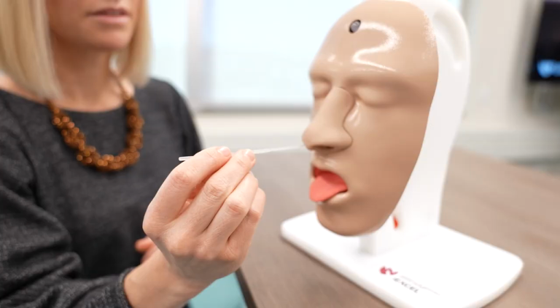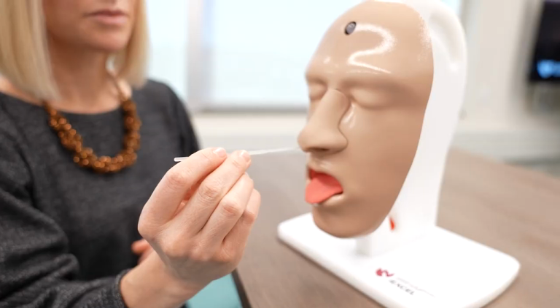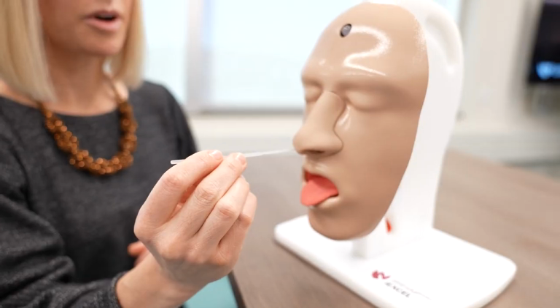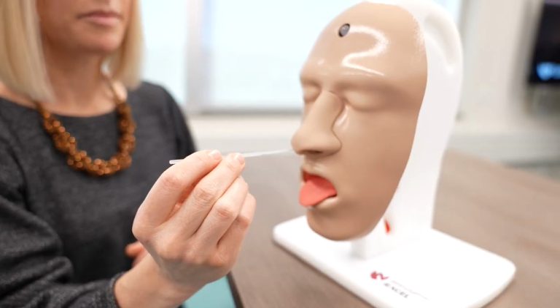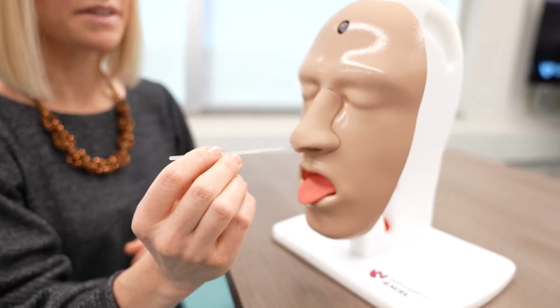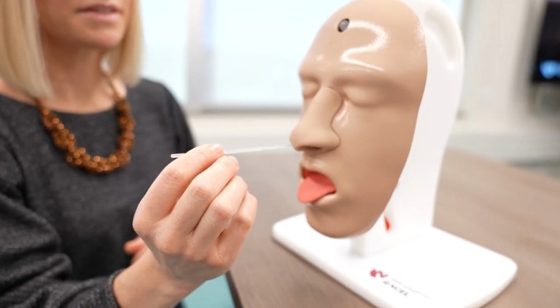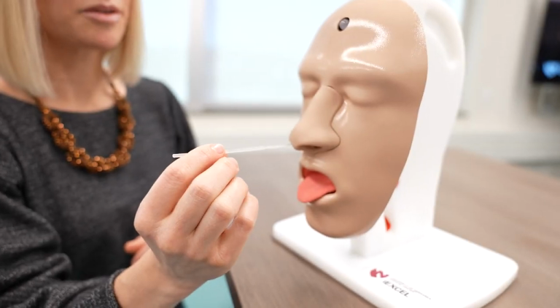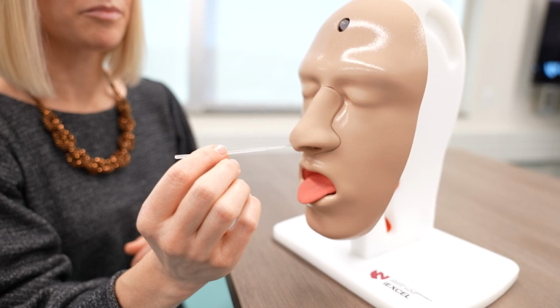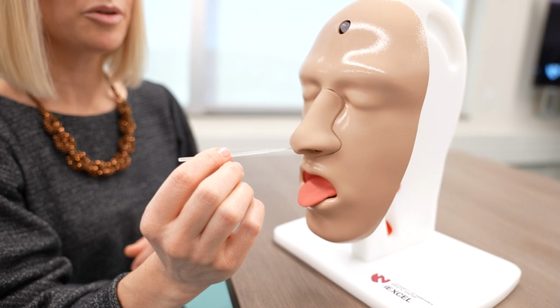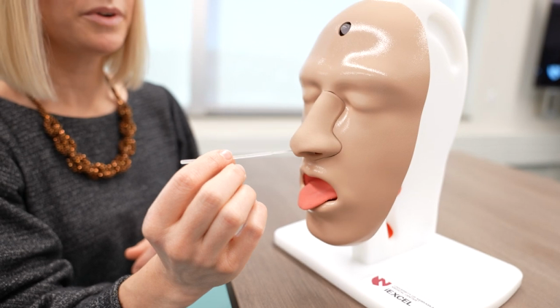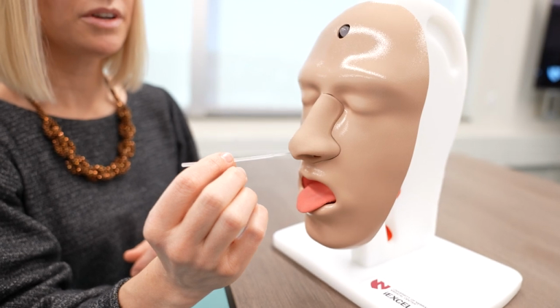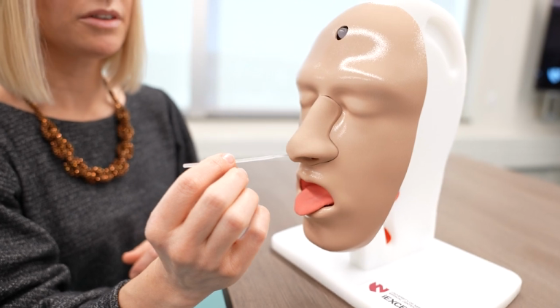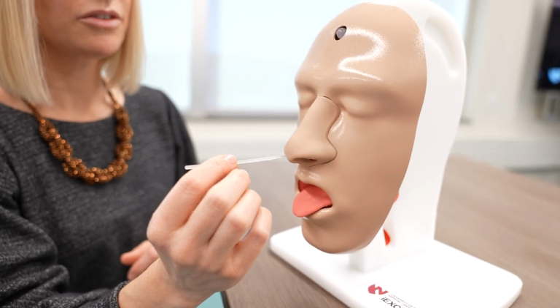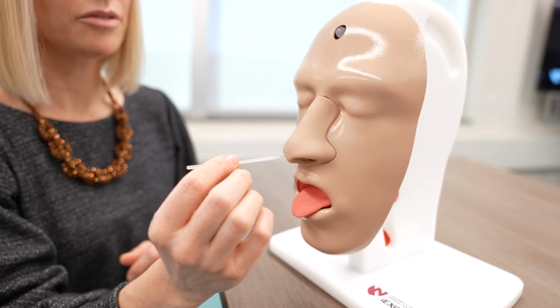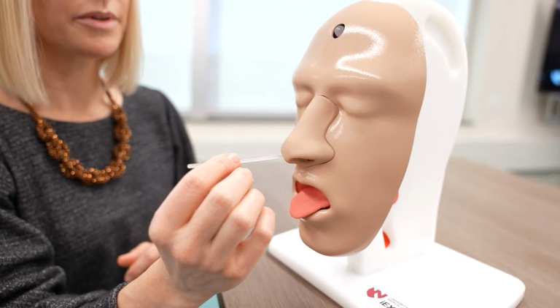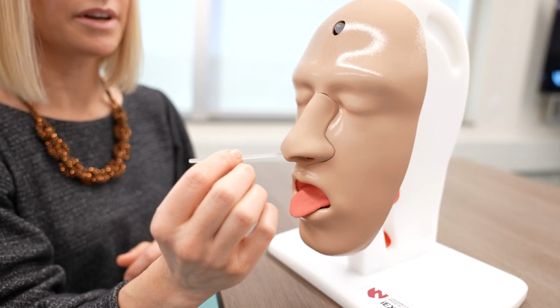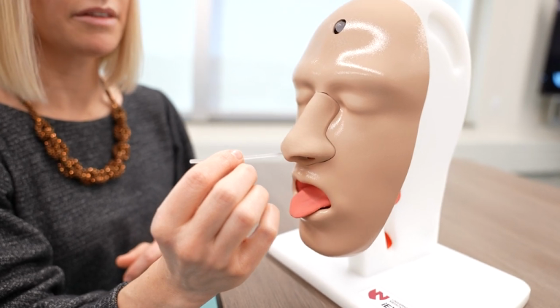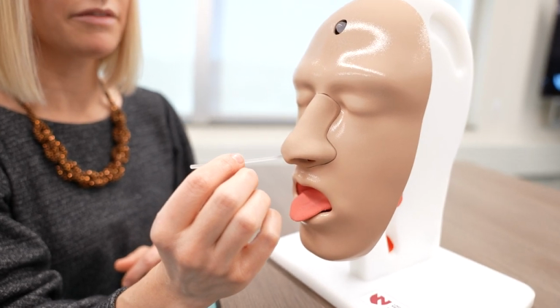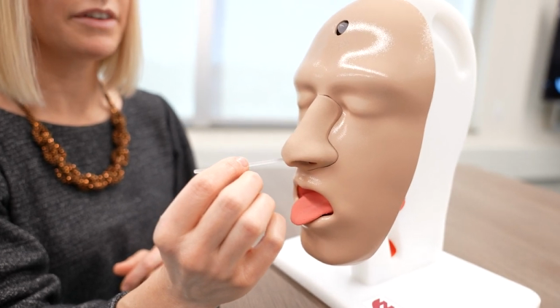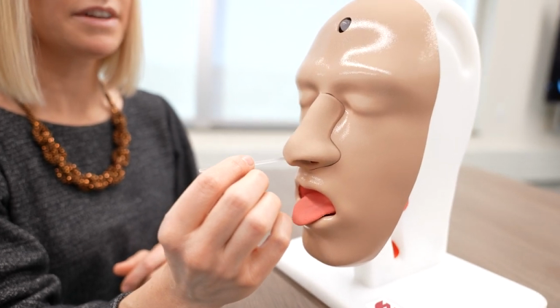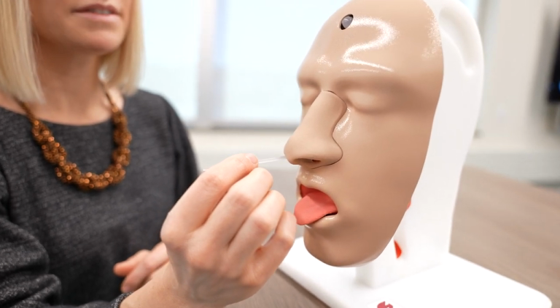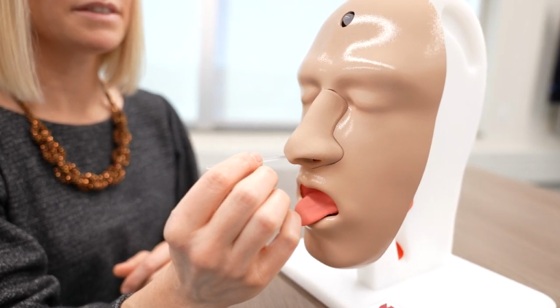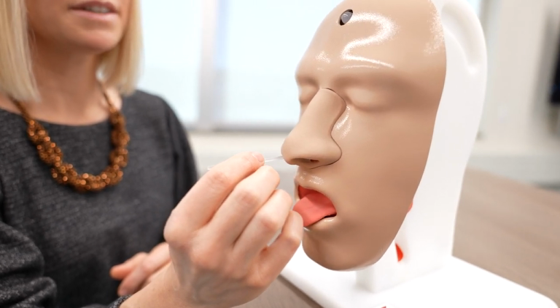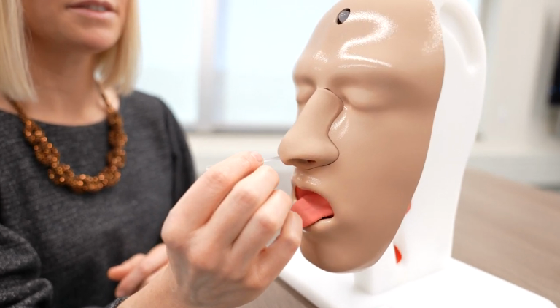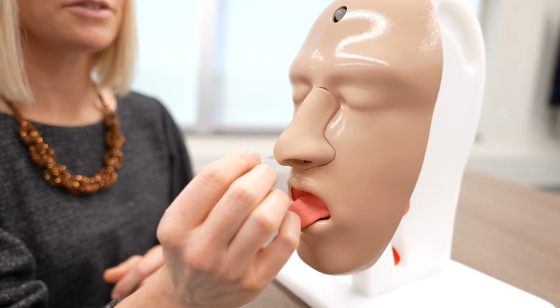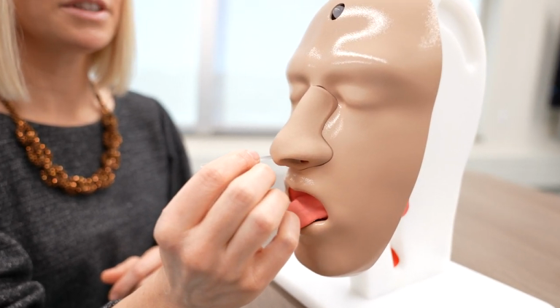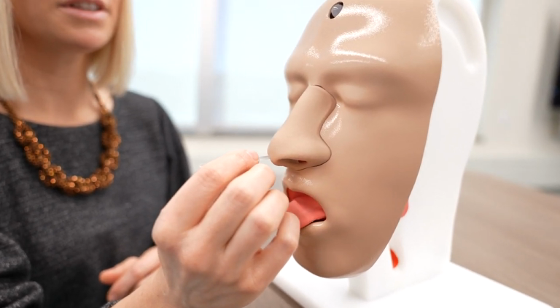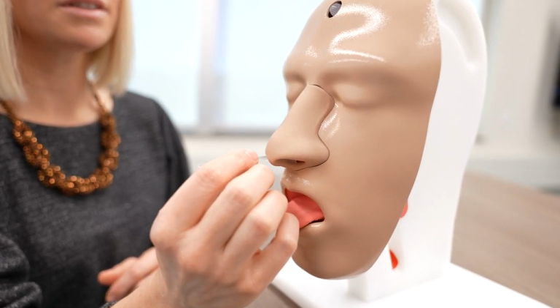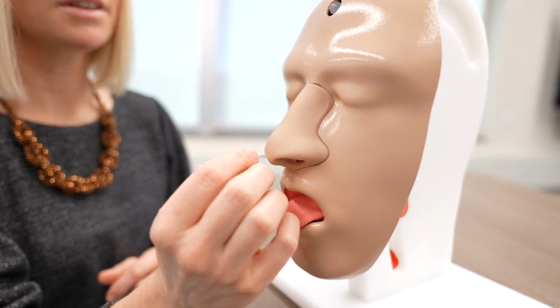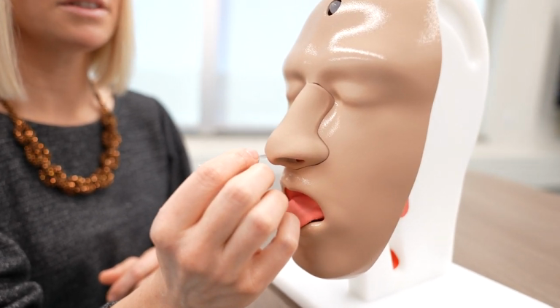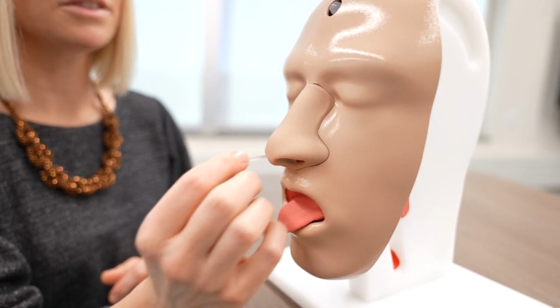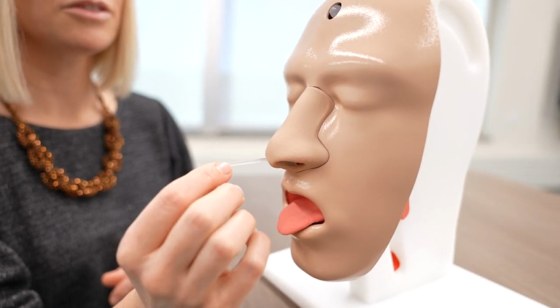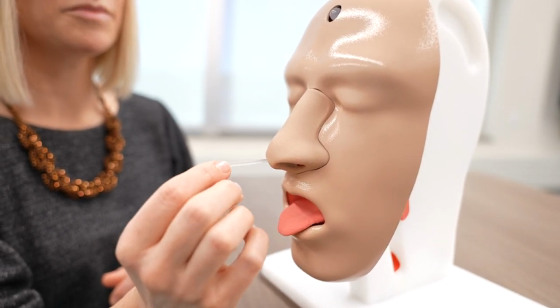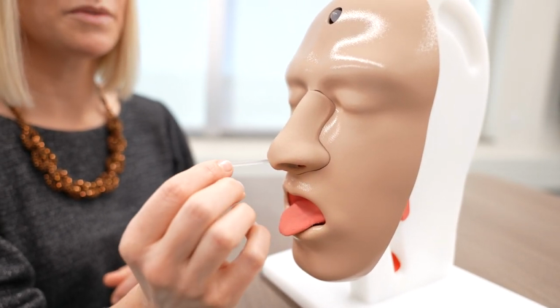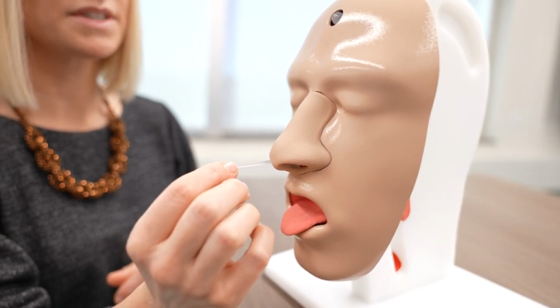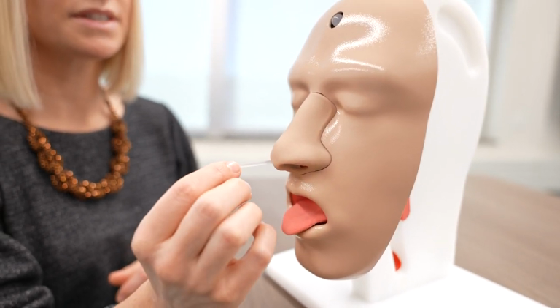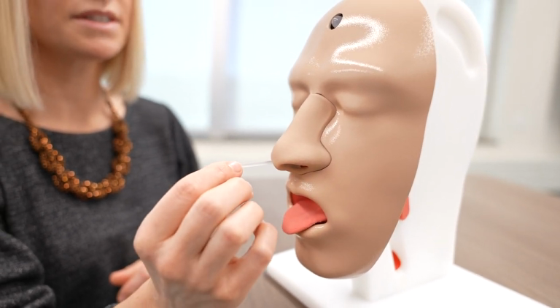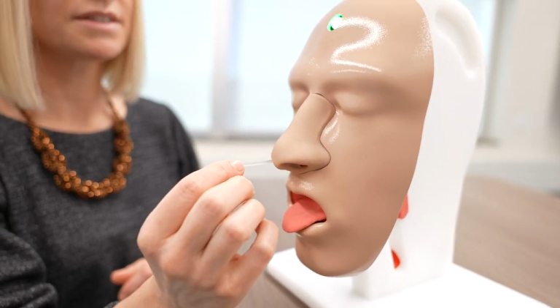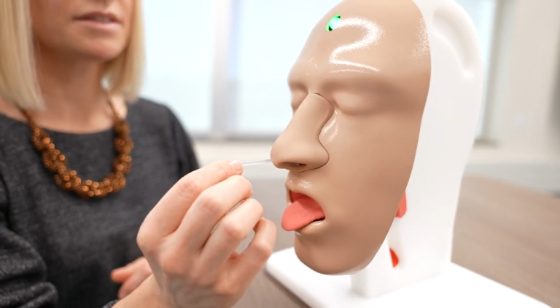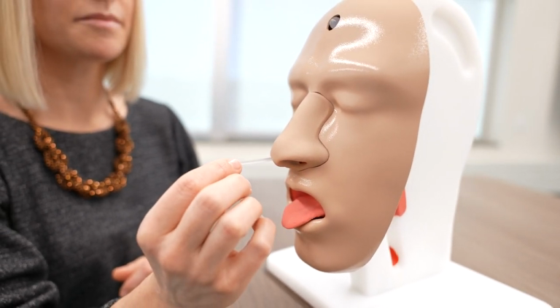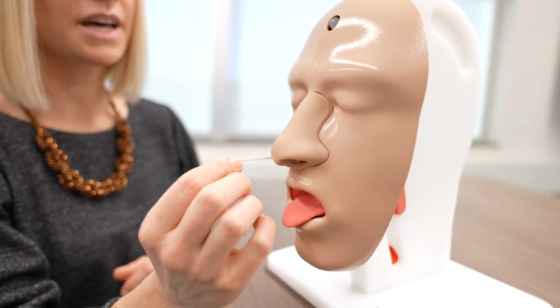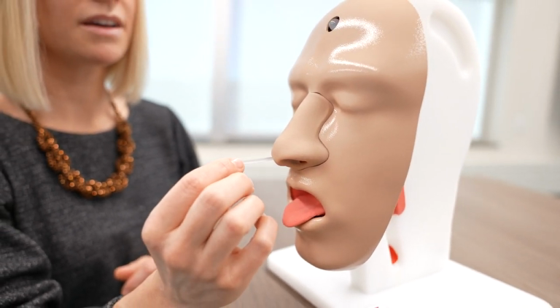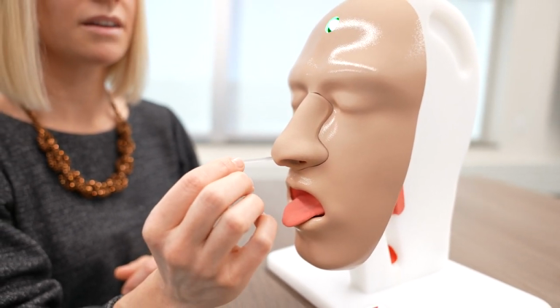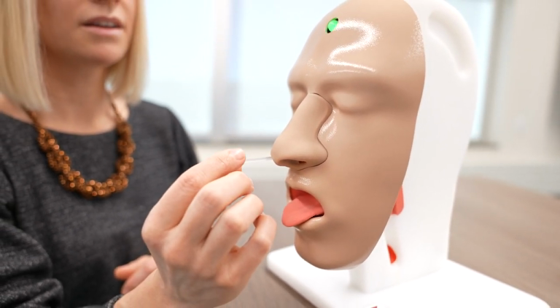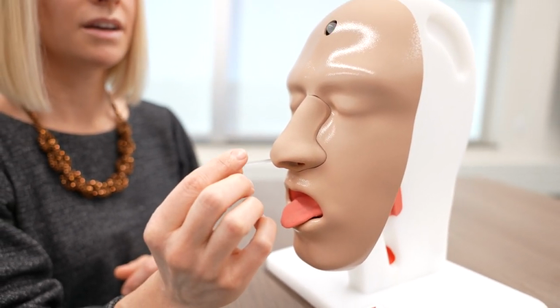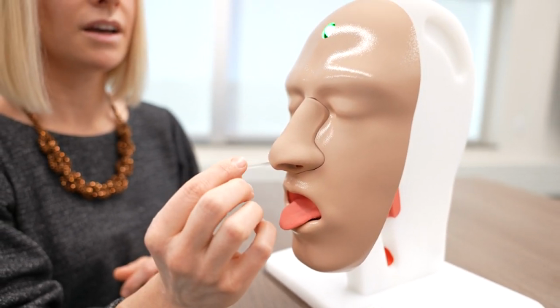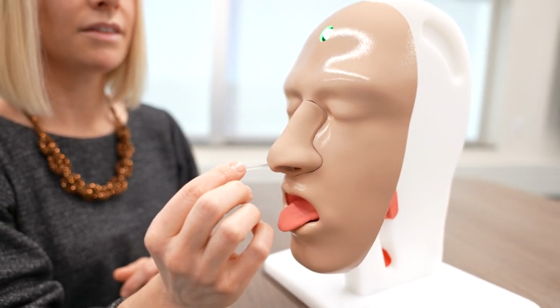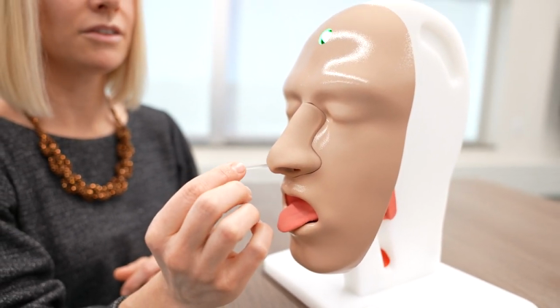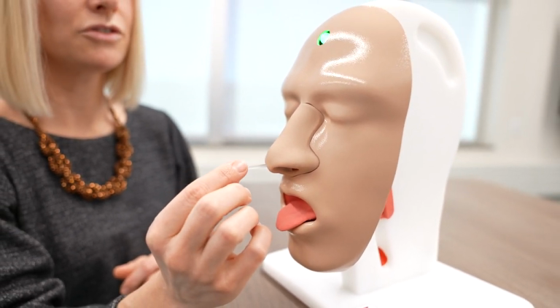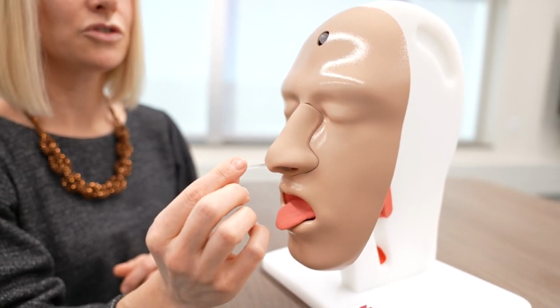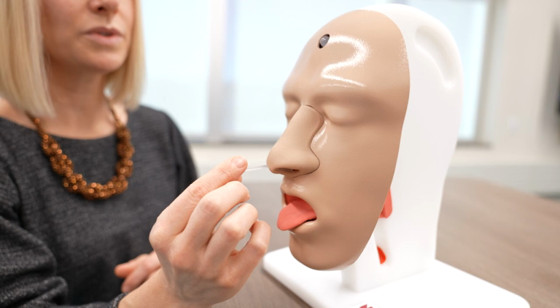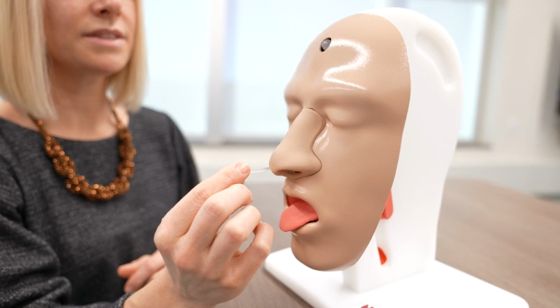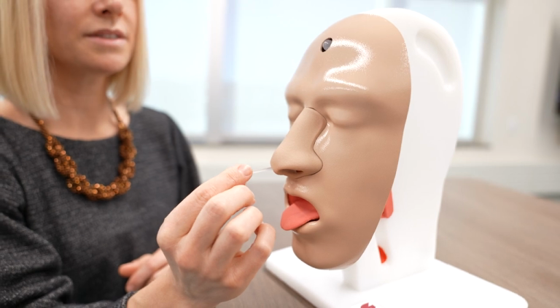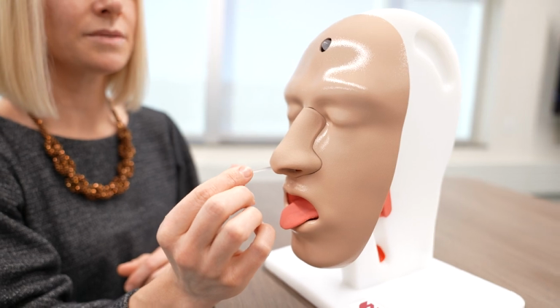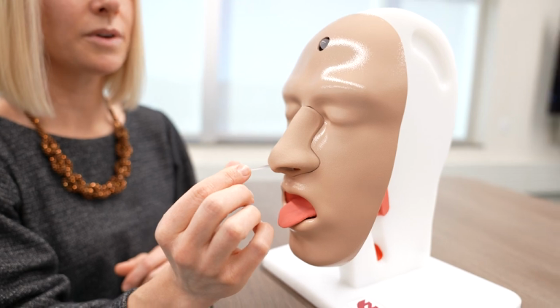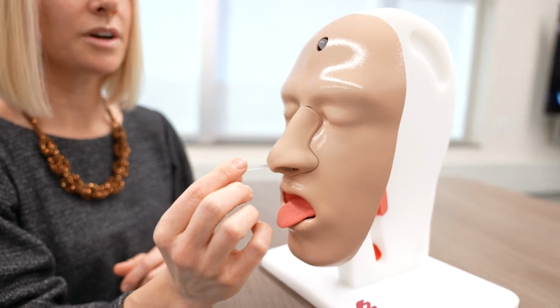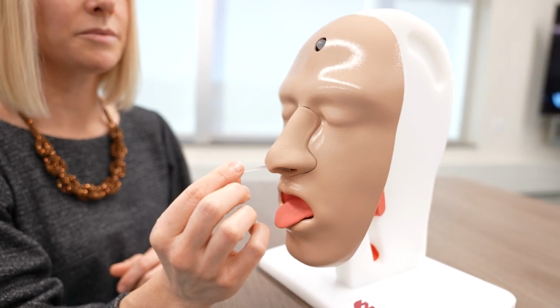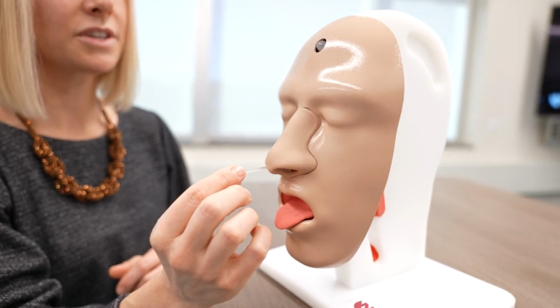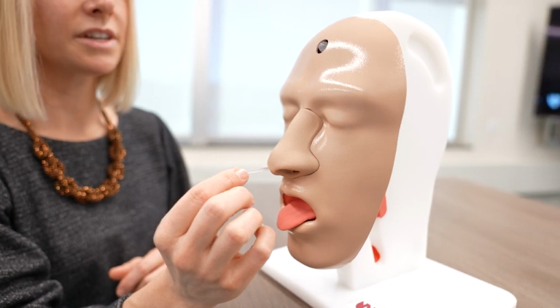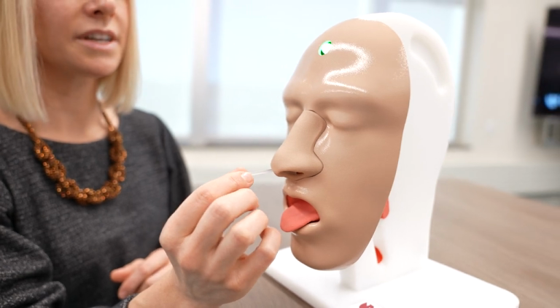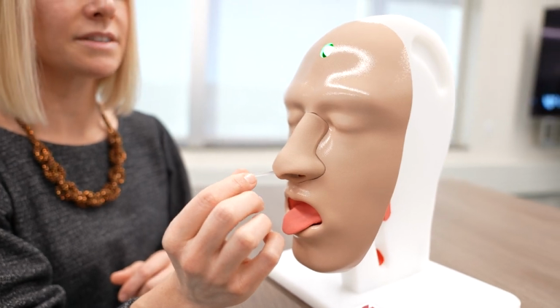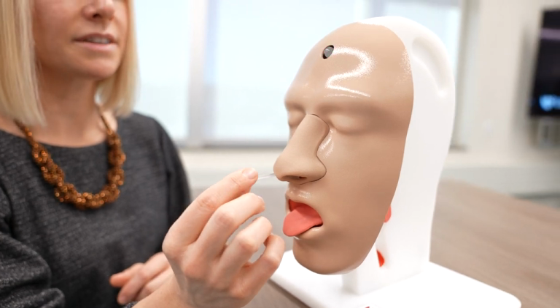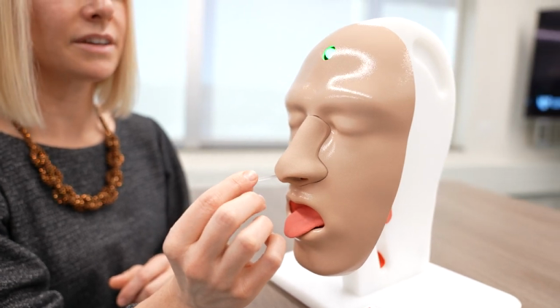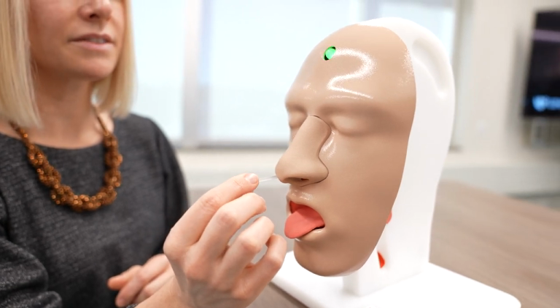The swab needs to come perpendicular to the plane of the face, insert it until you meet resistance in the back, and then you twist the swab to collect cells.